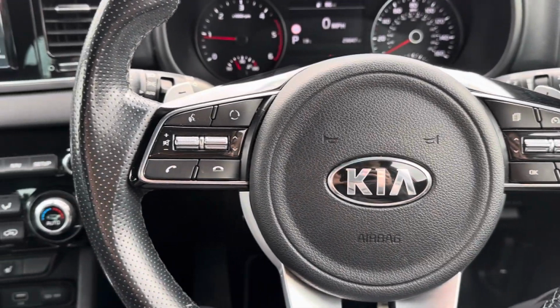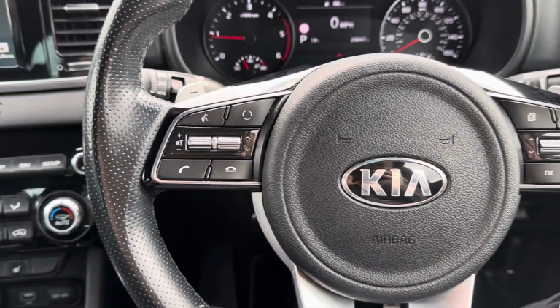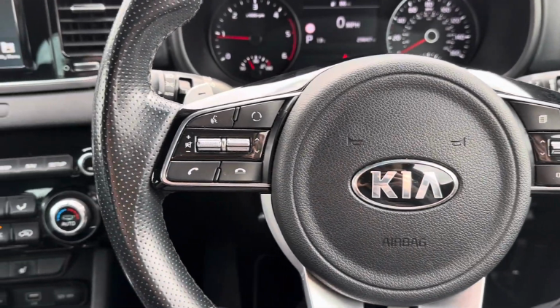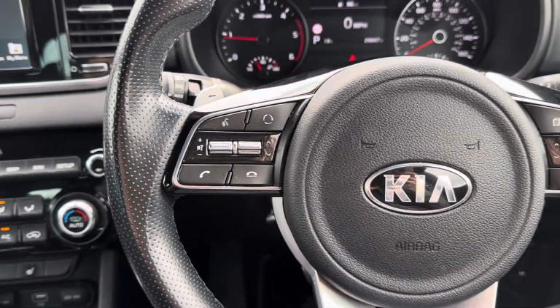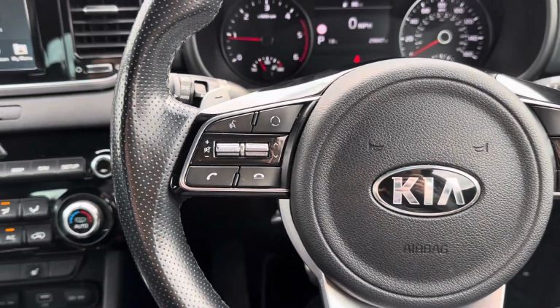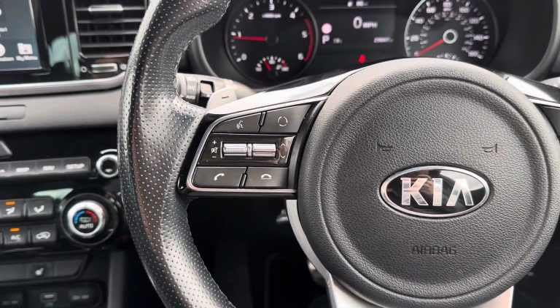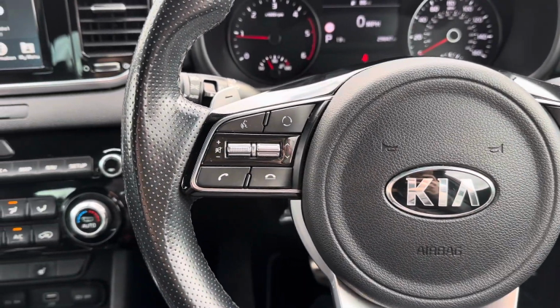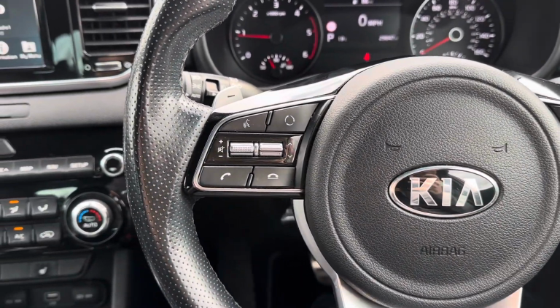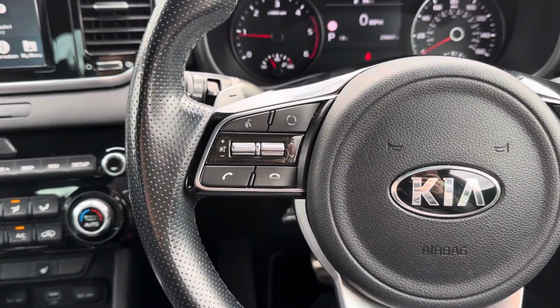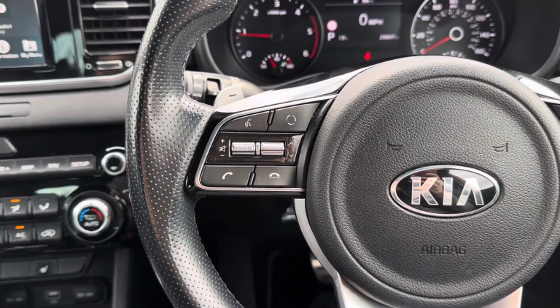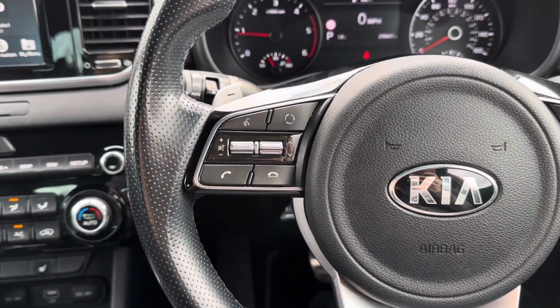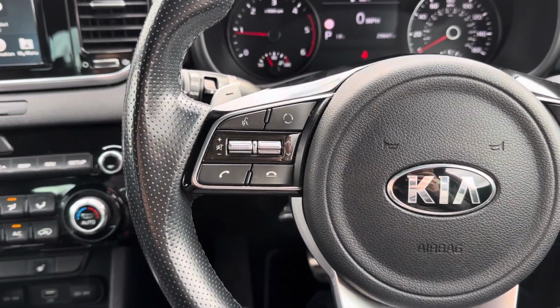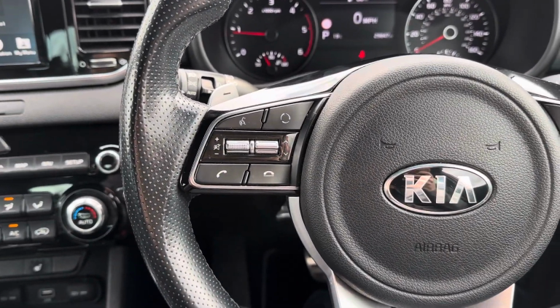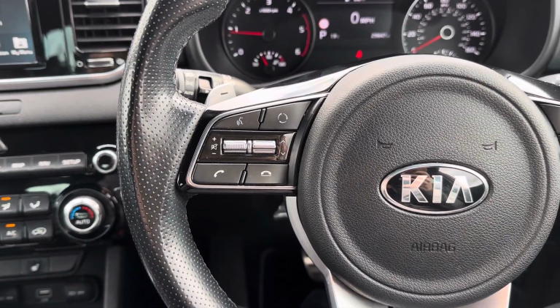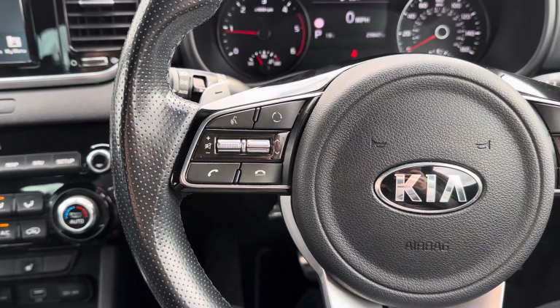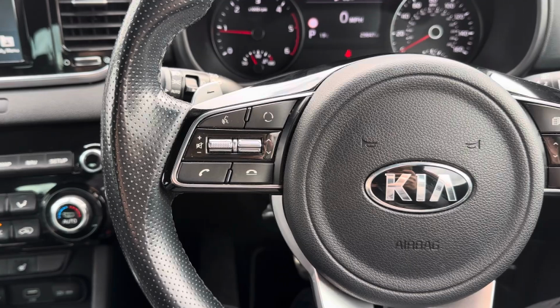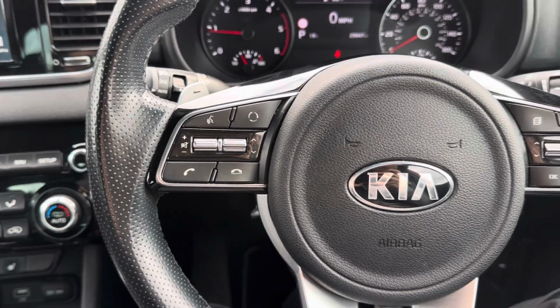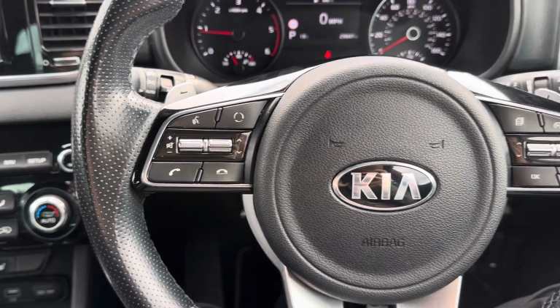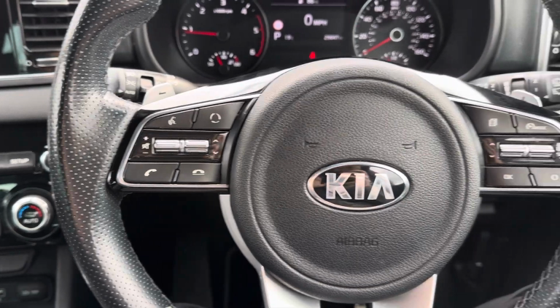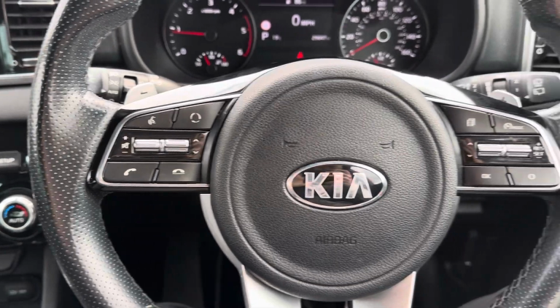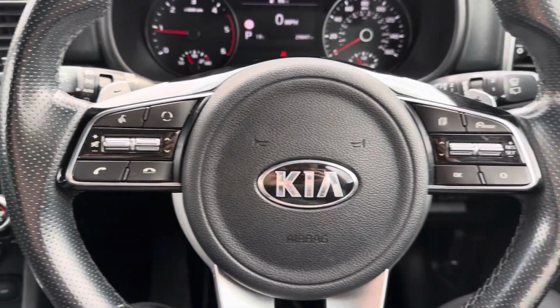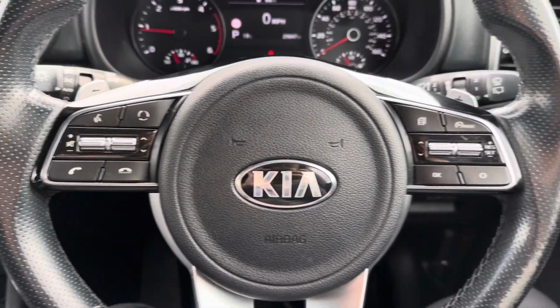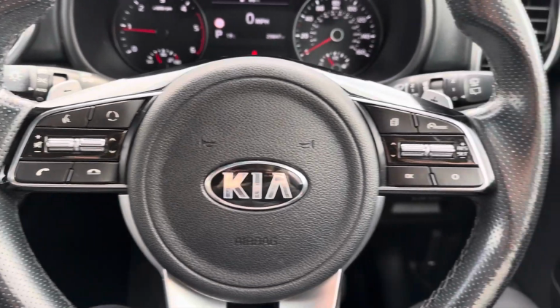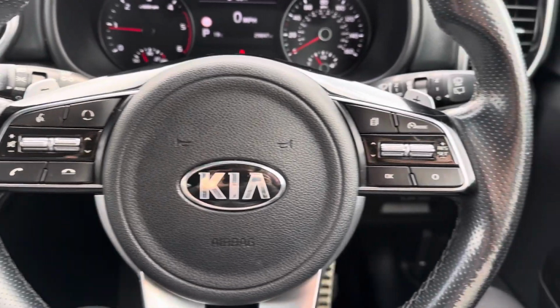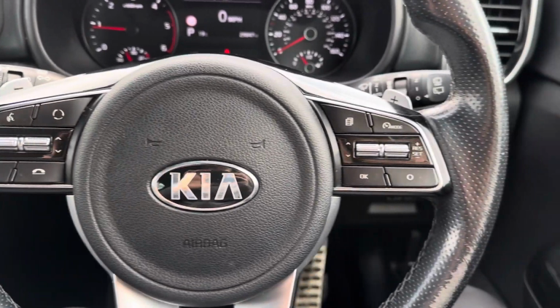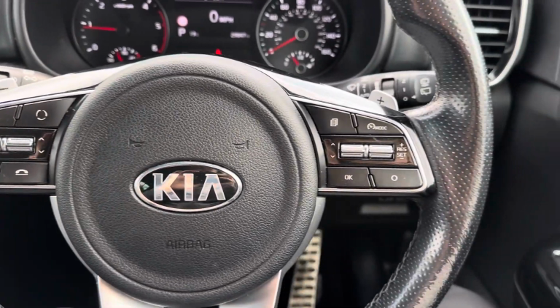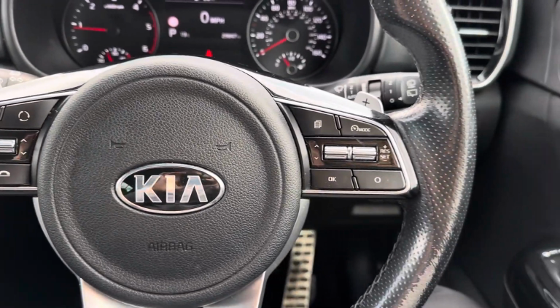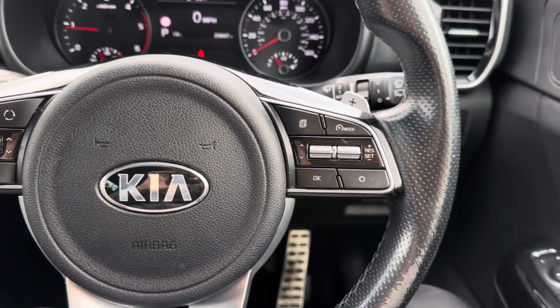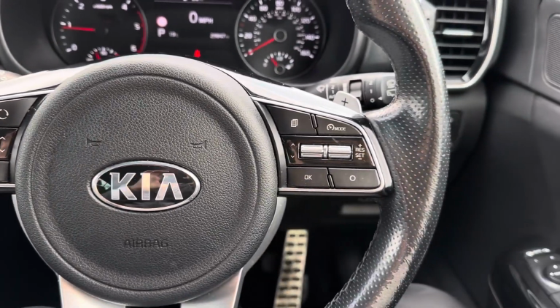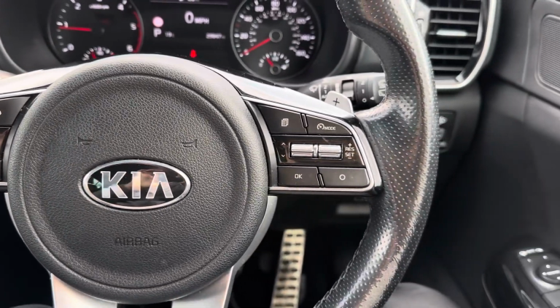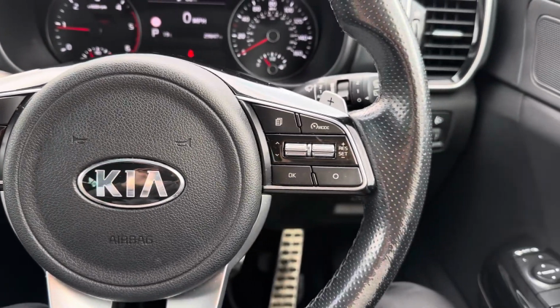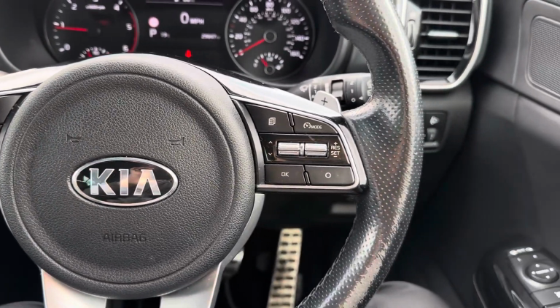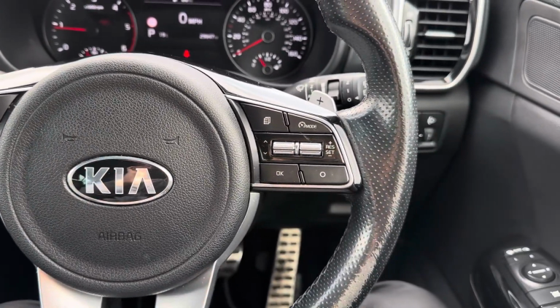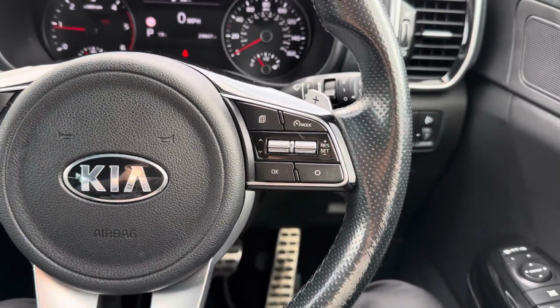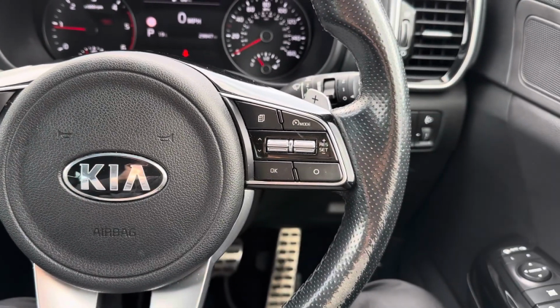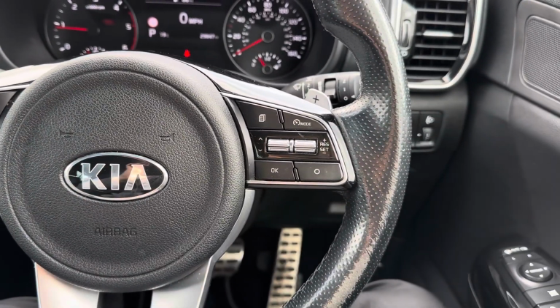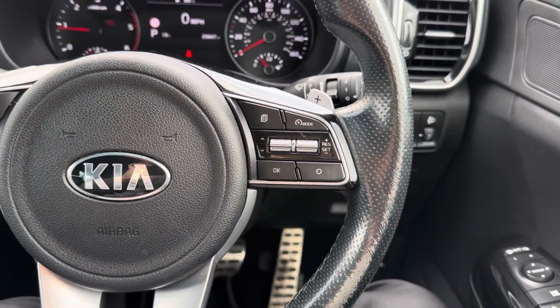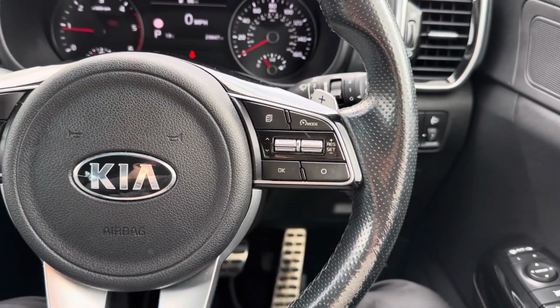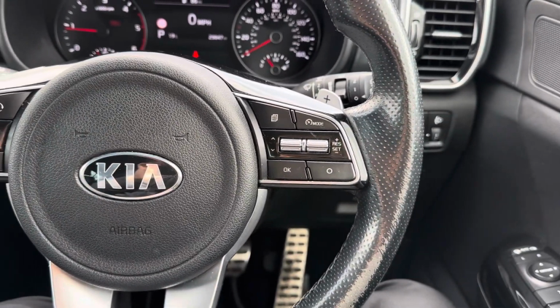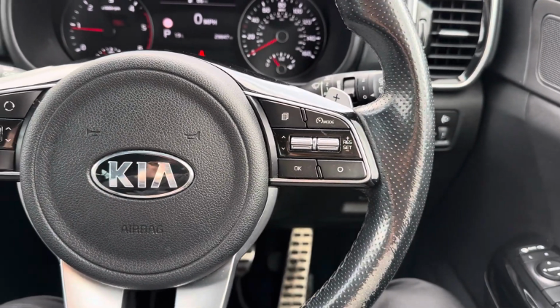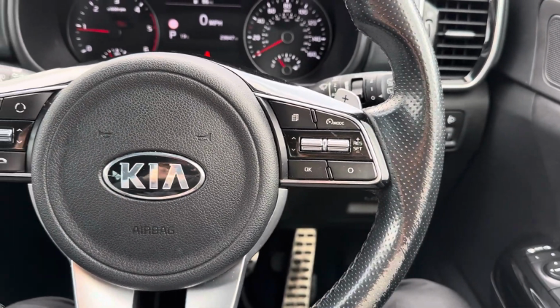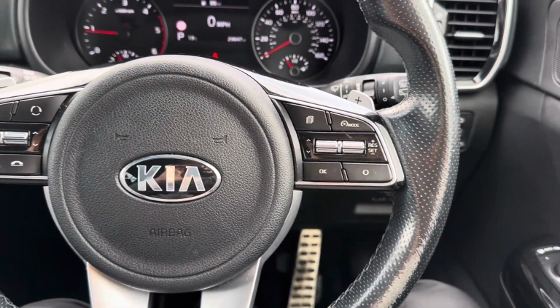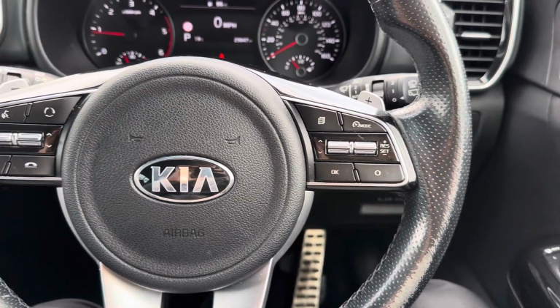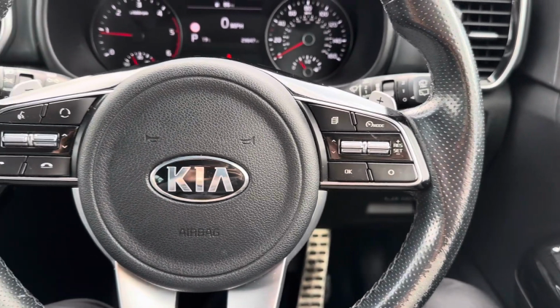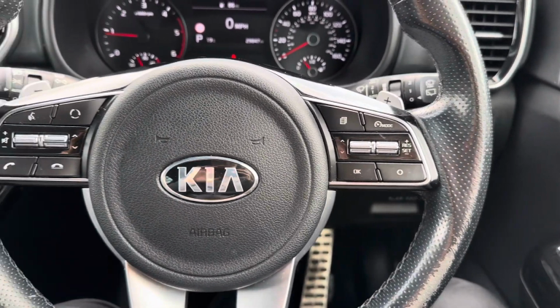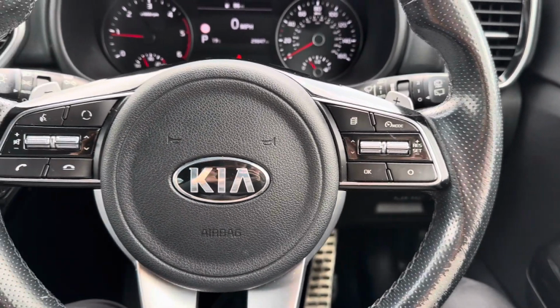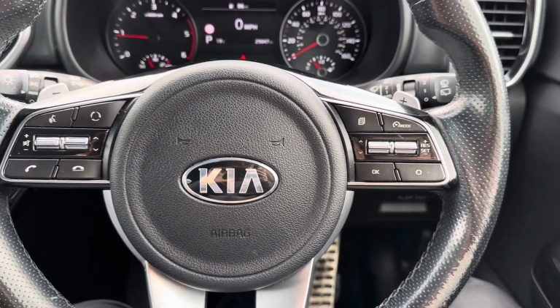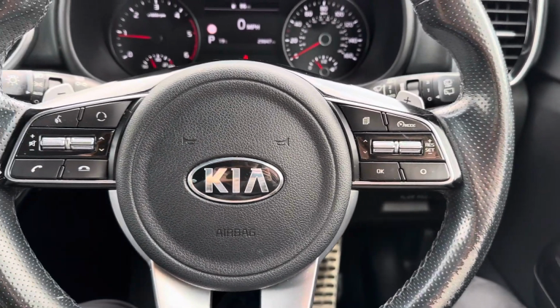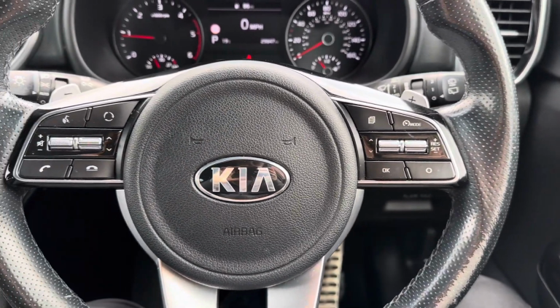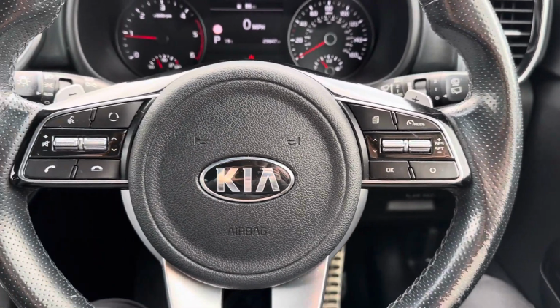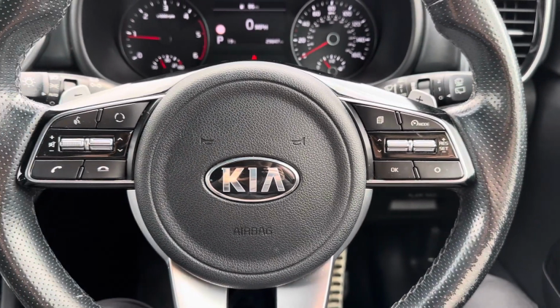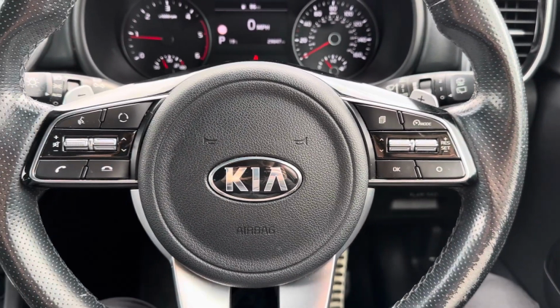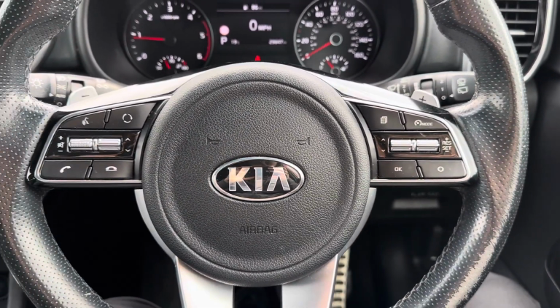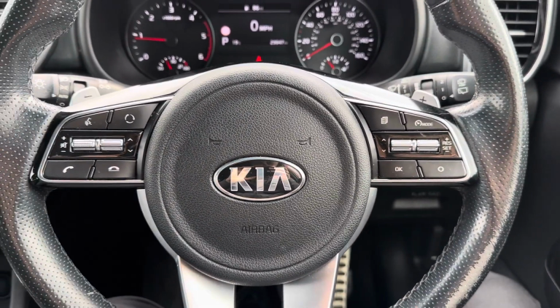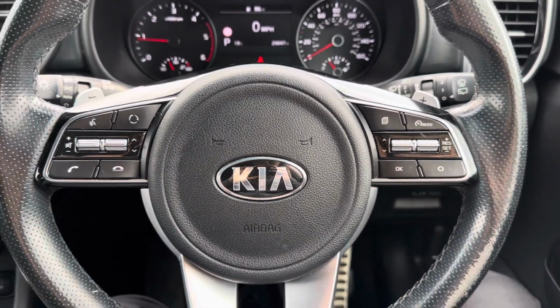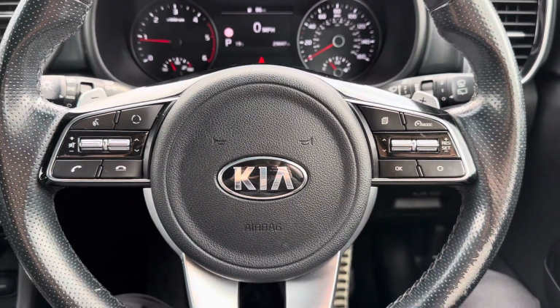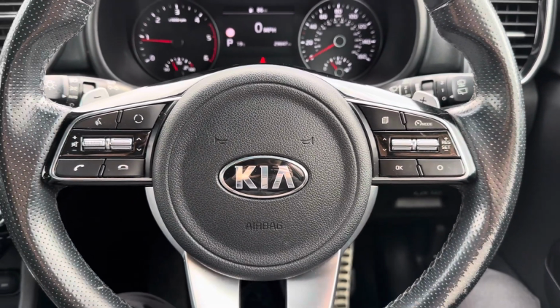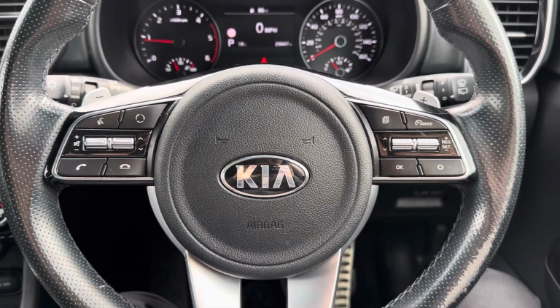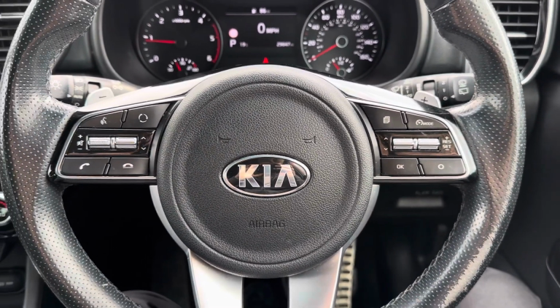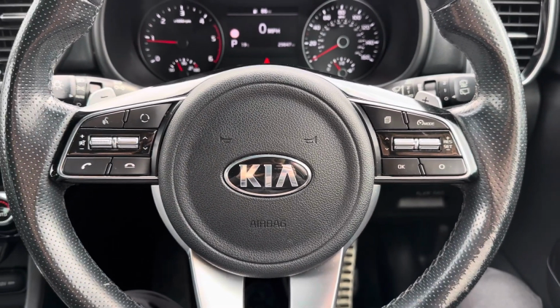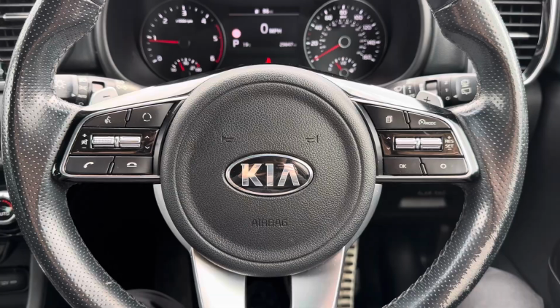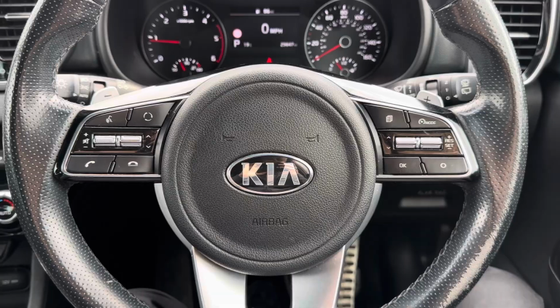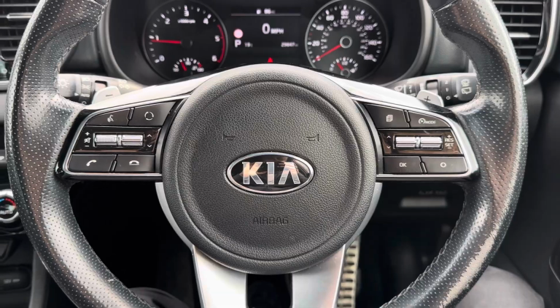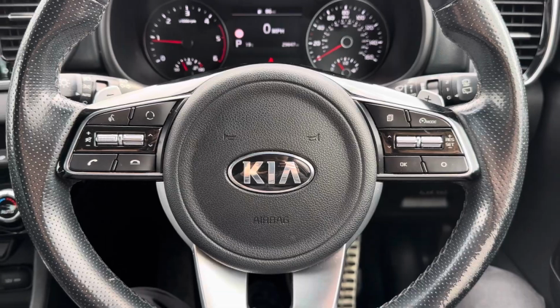To the left of your steering wheel you've got controls for adjusting the infotainment system, and to the right you have your cruise control, which is perfect for motorway journeys.